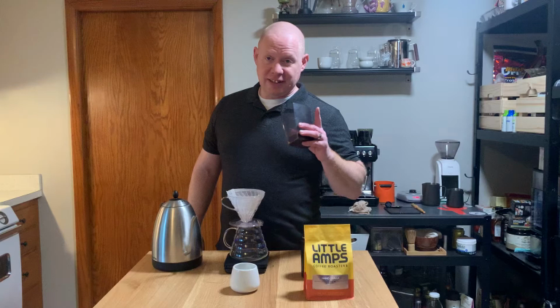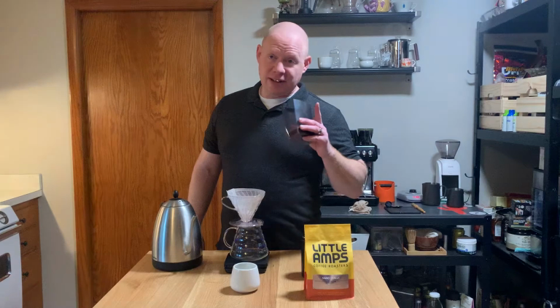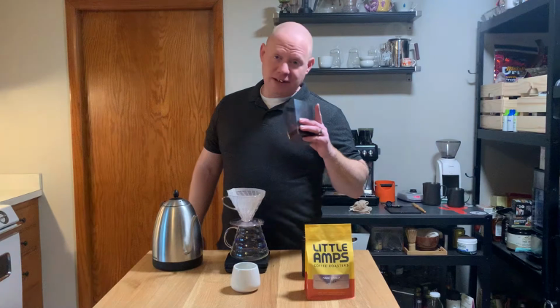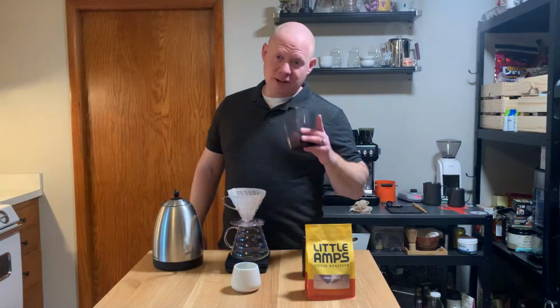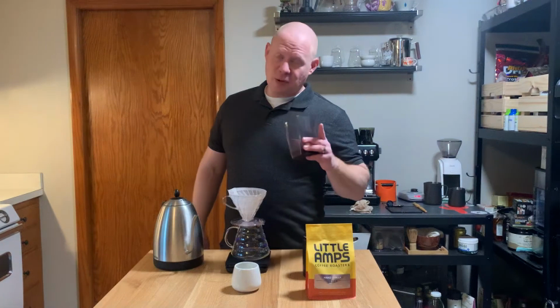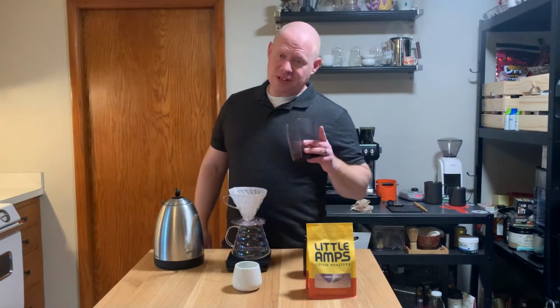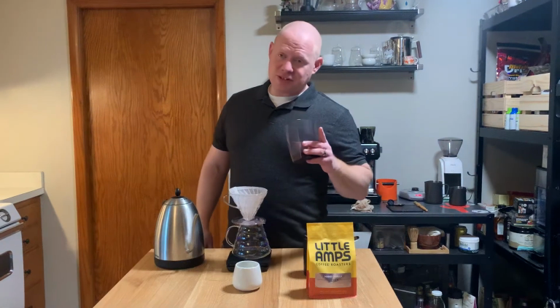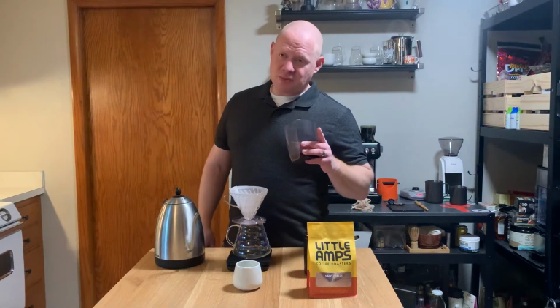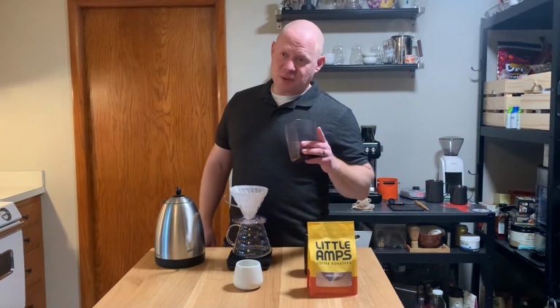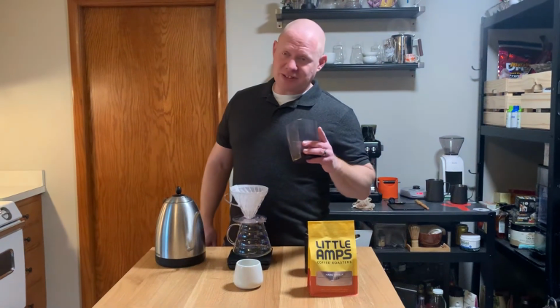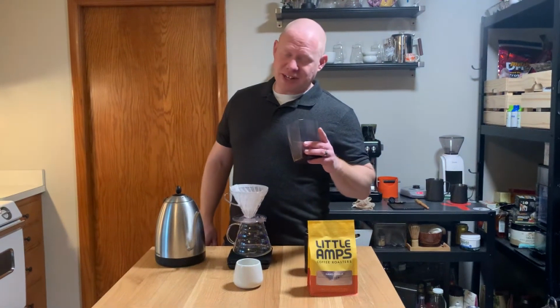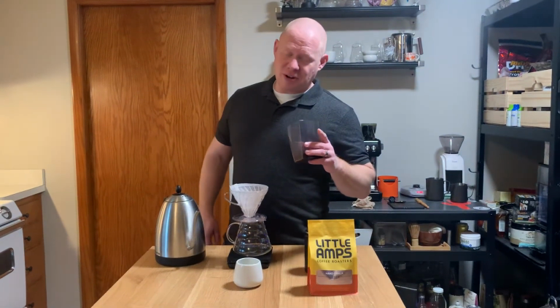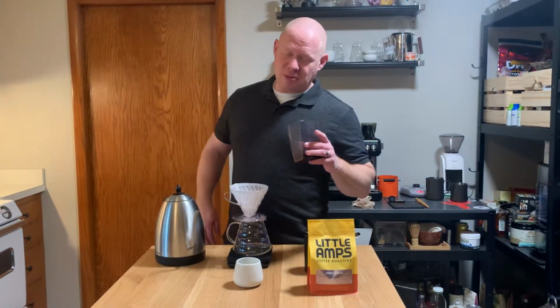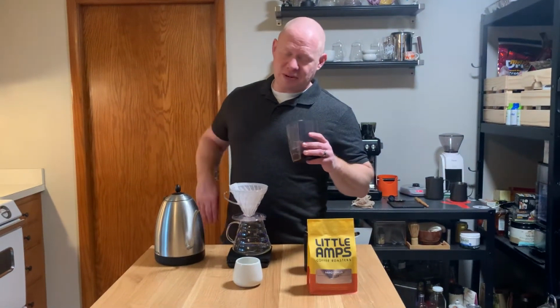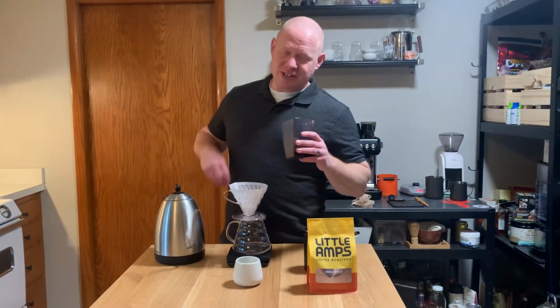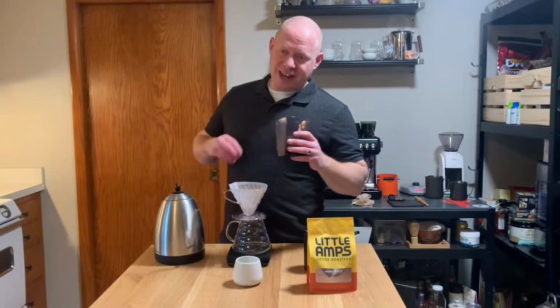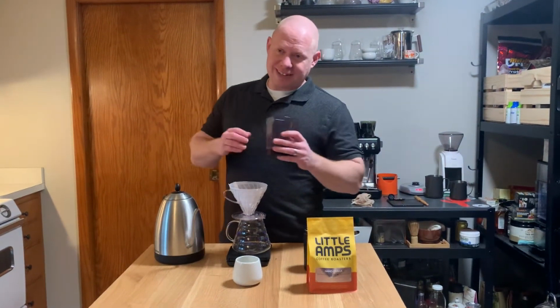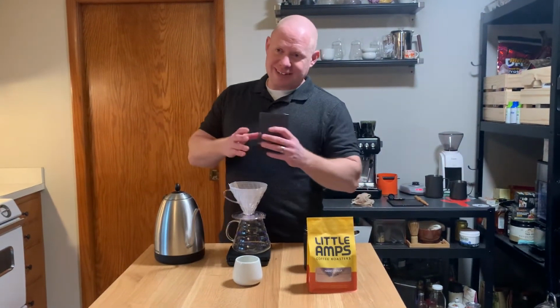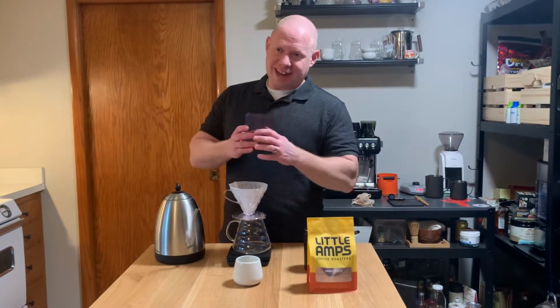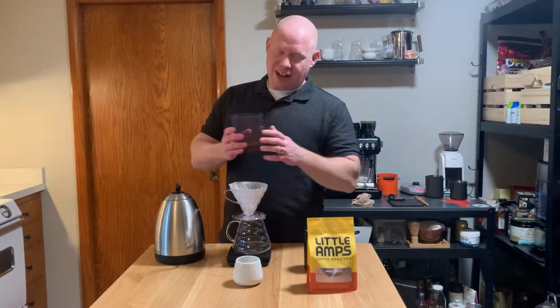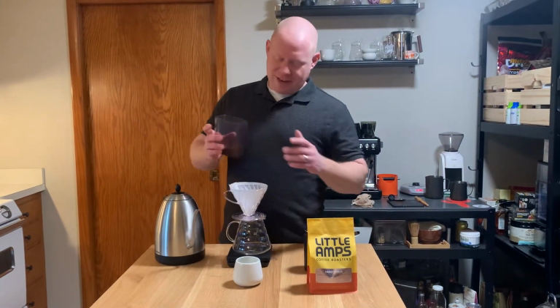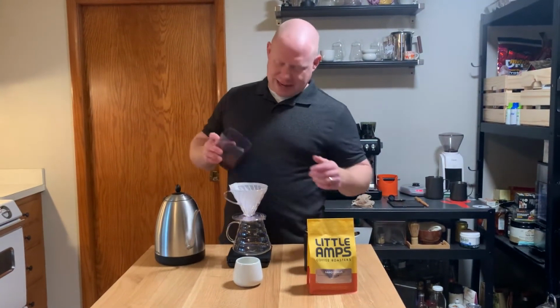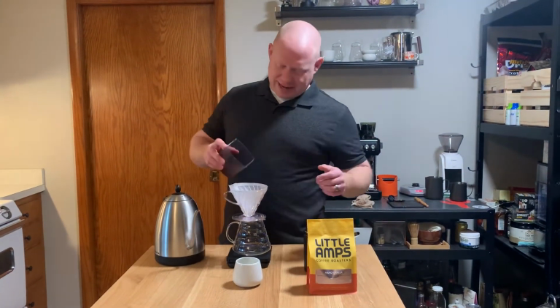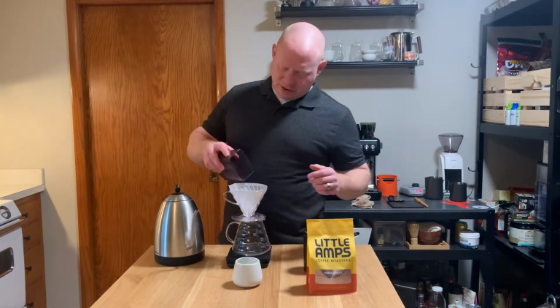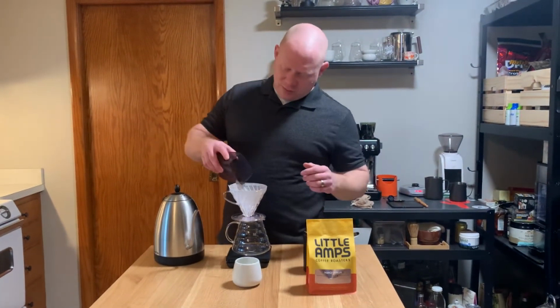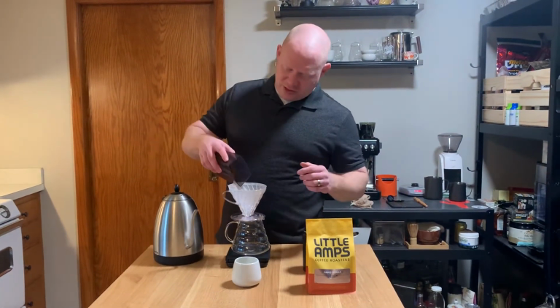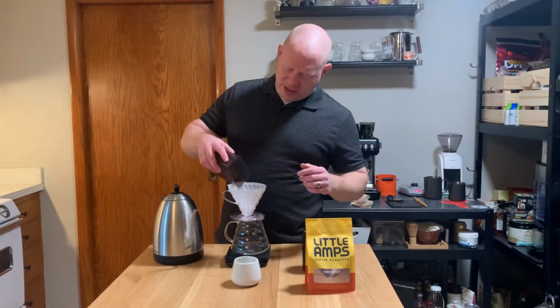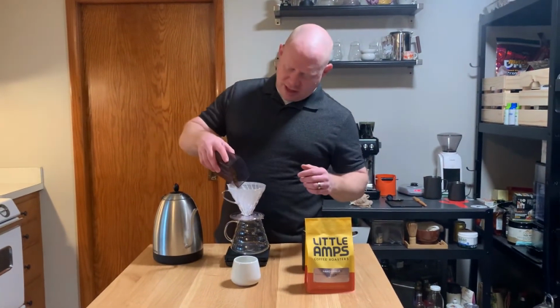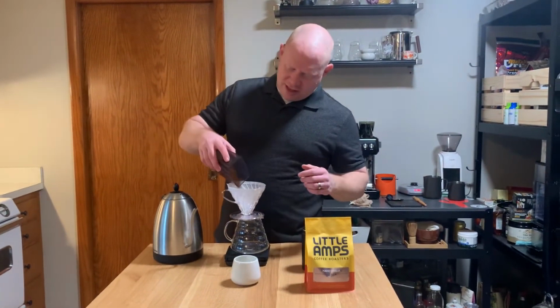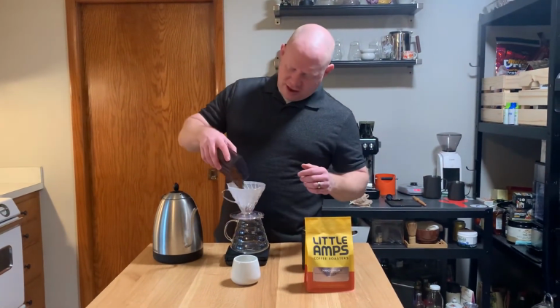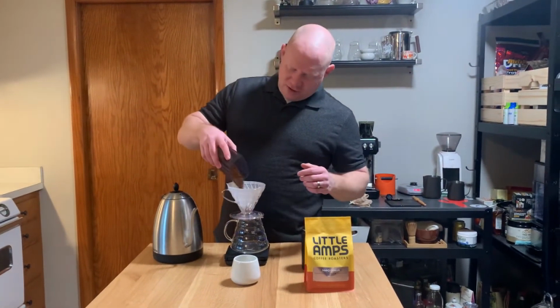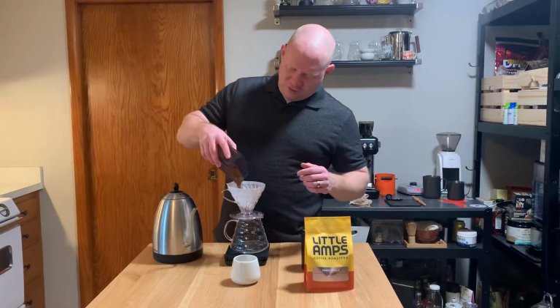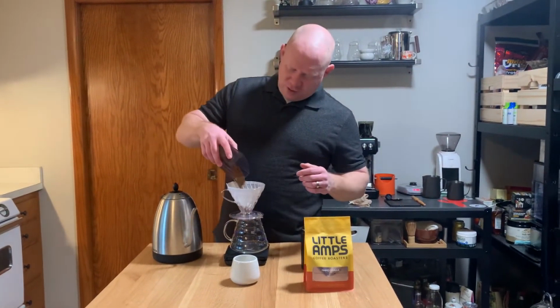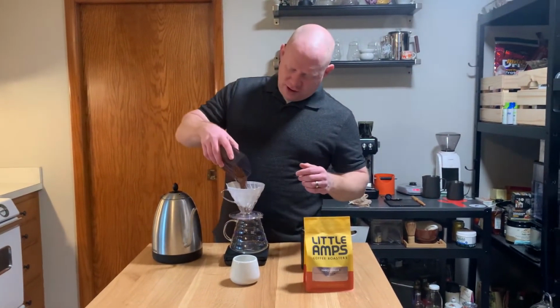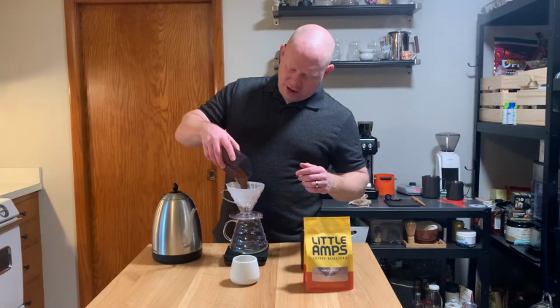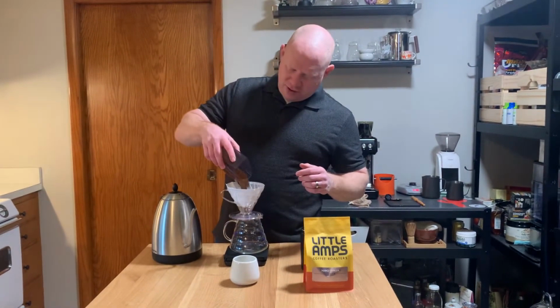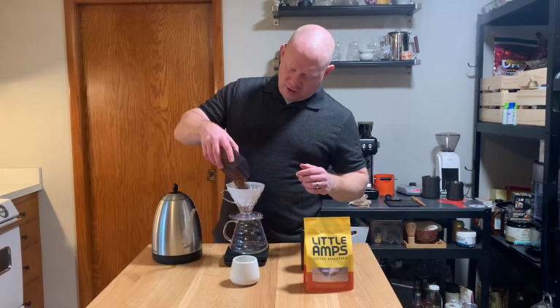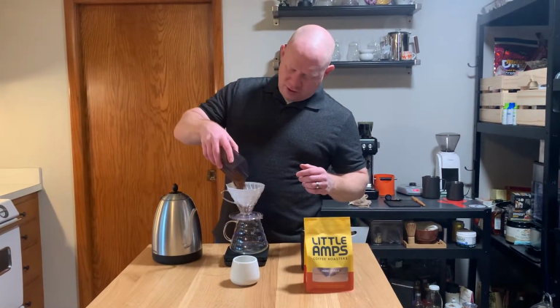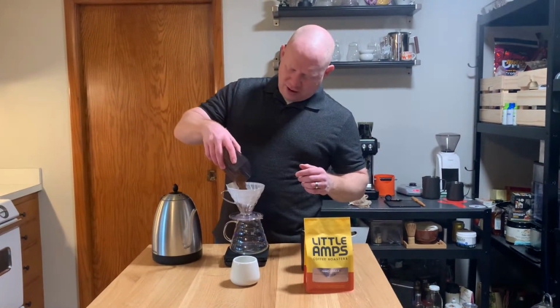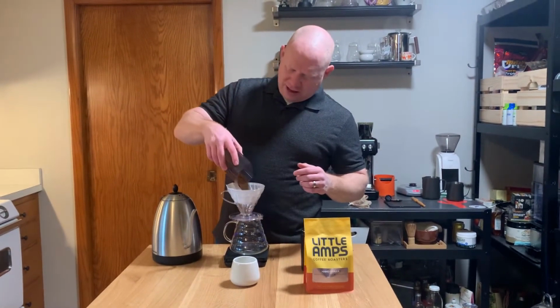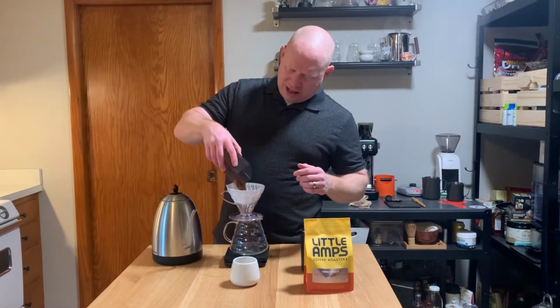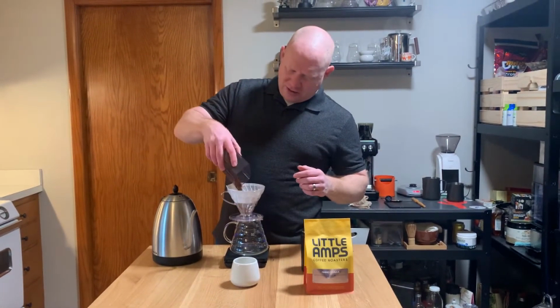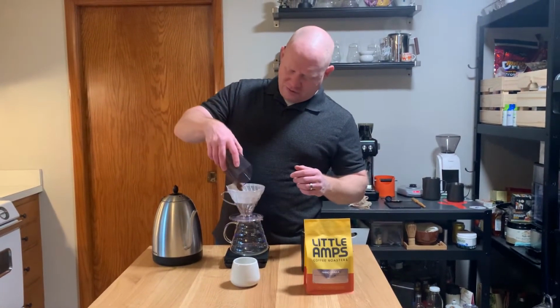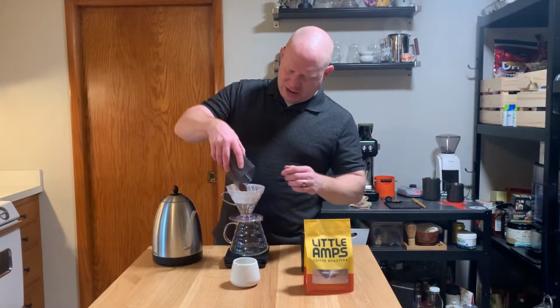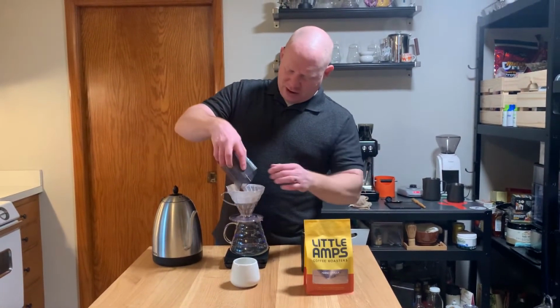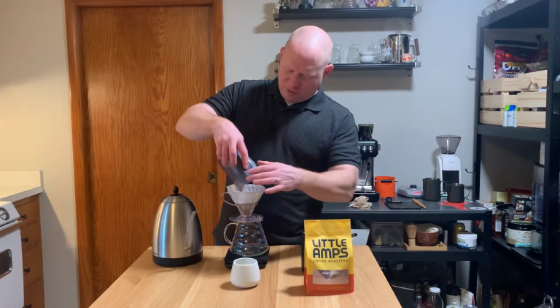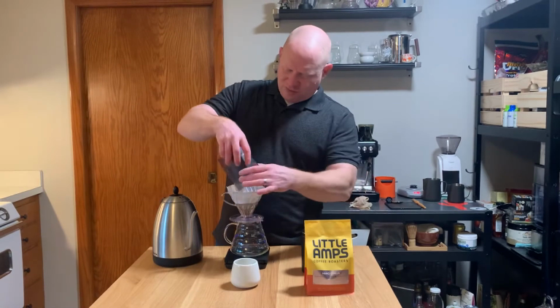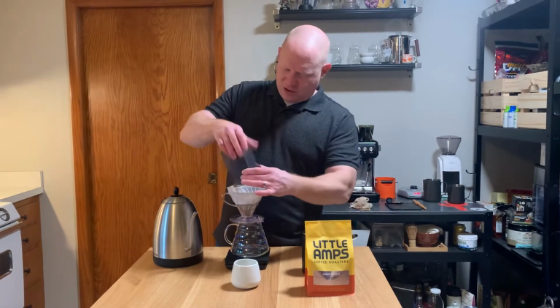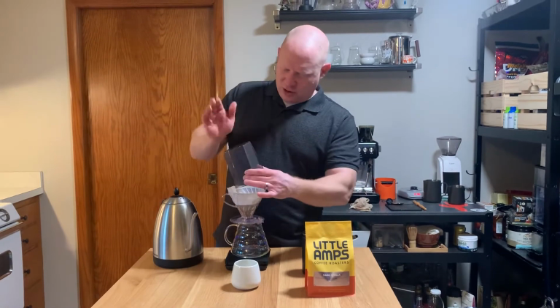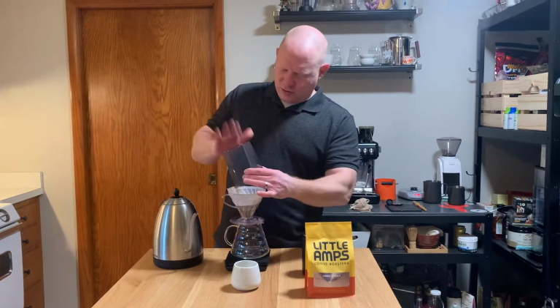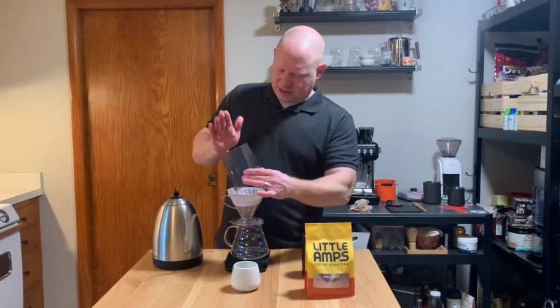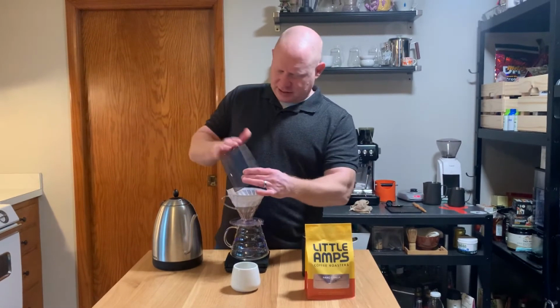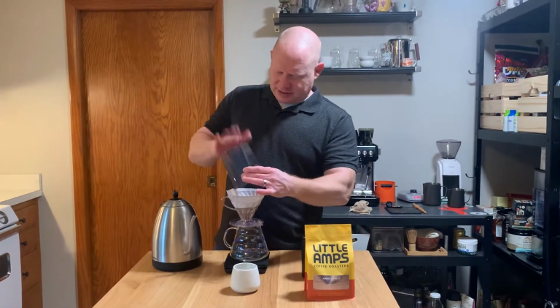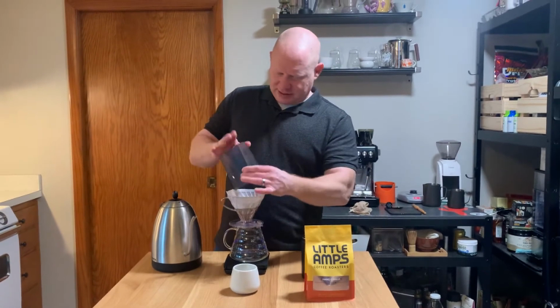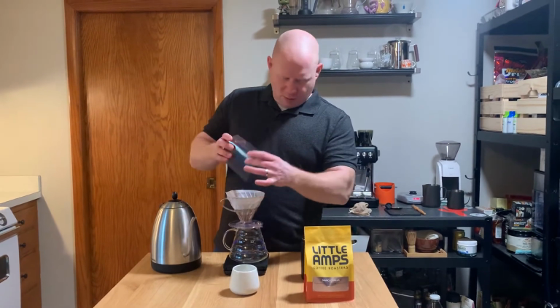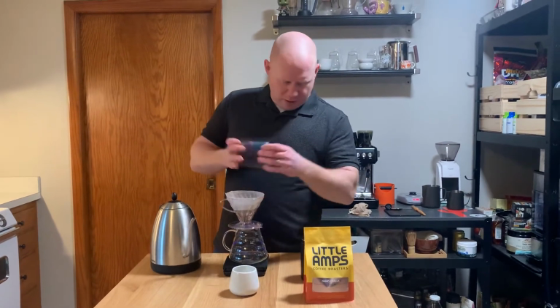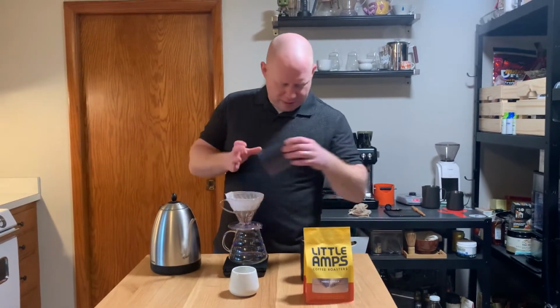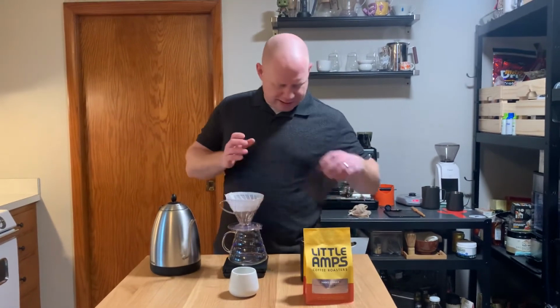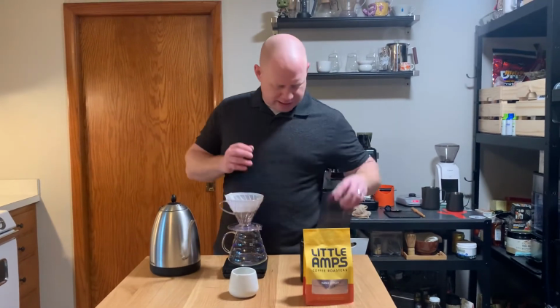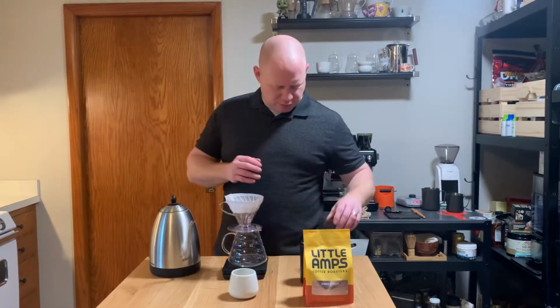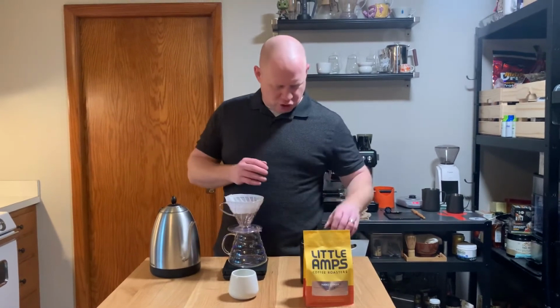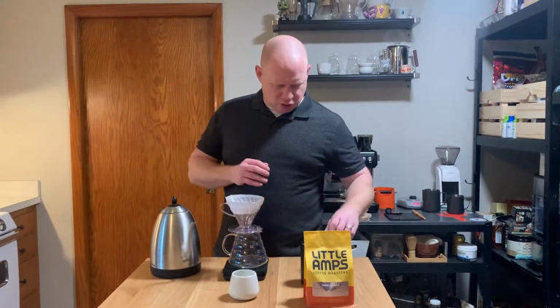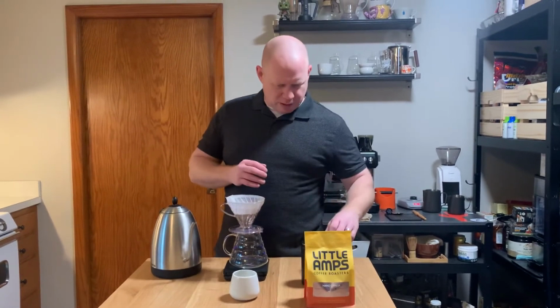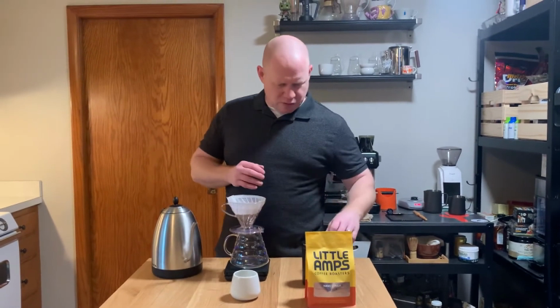Good morning, it's your boy Jake Cole, Orange Cactus Coffee, kicking it with you for another coffee review. This is one of my subscriptions.